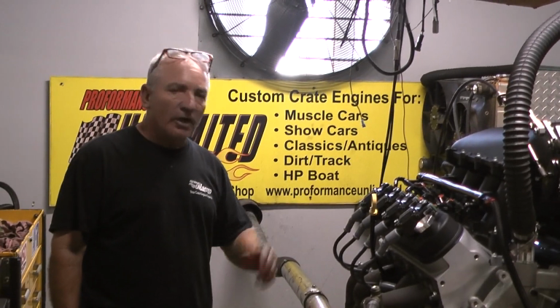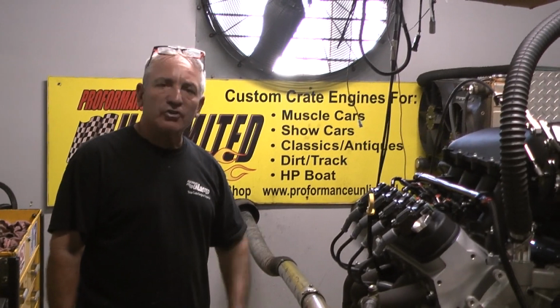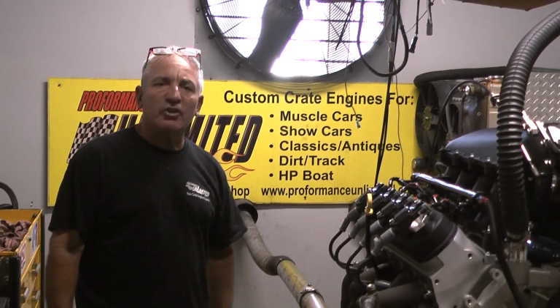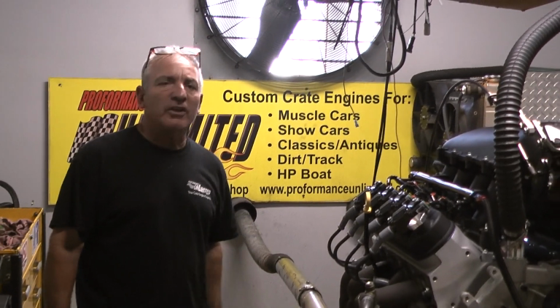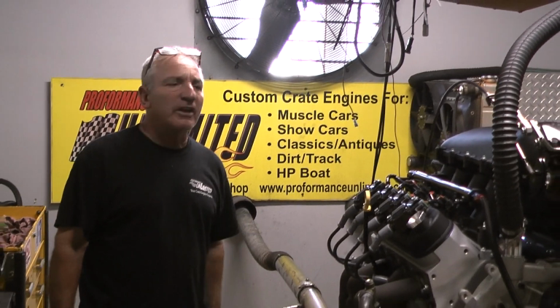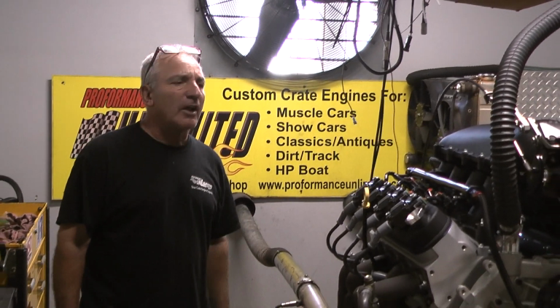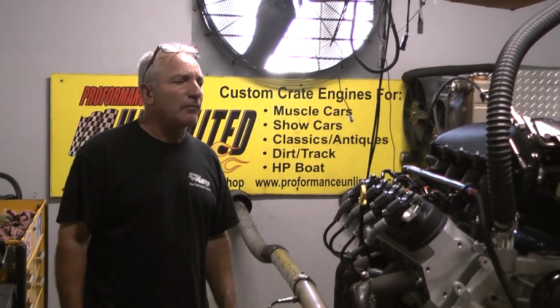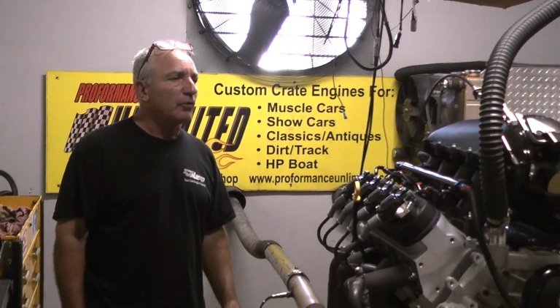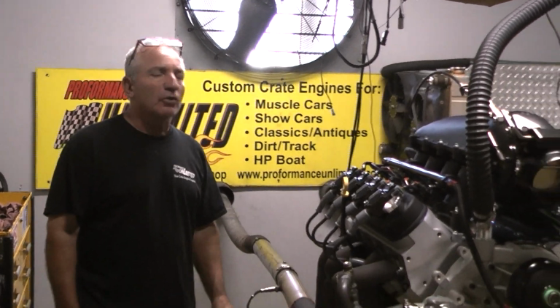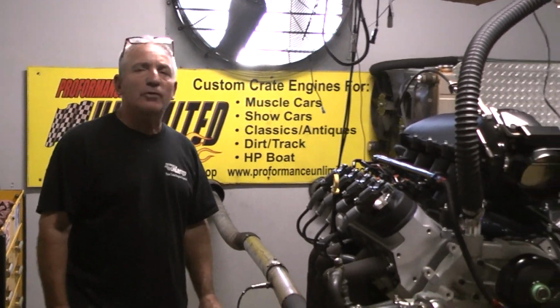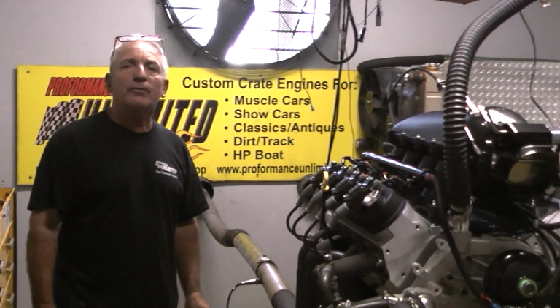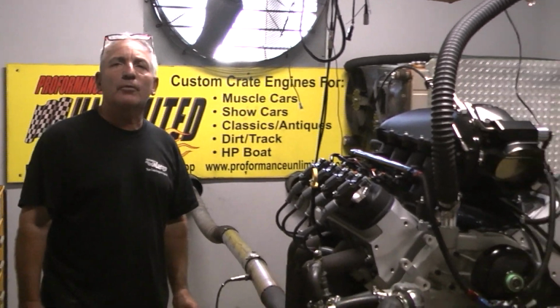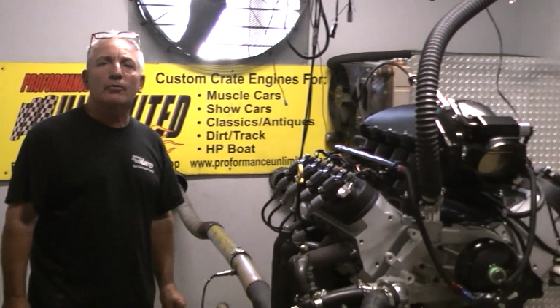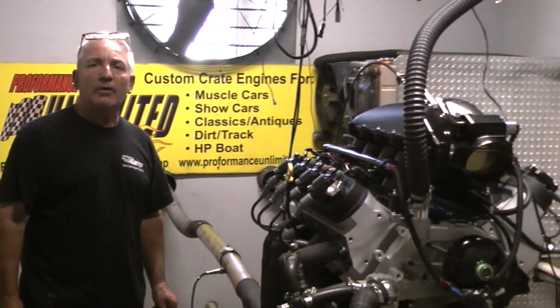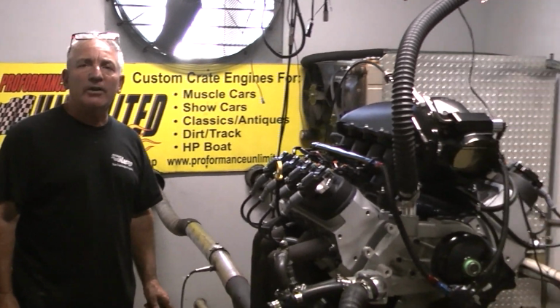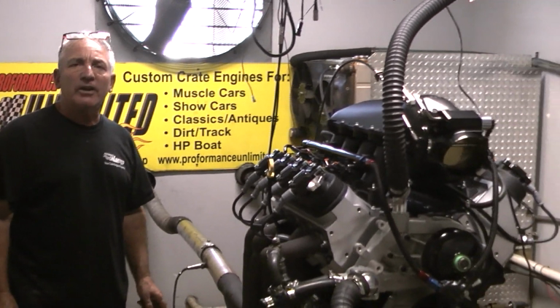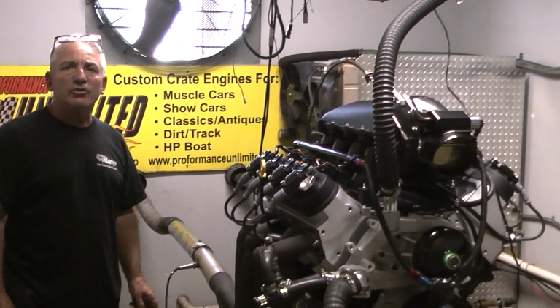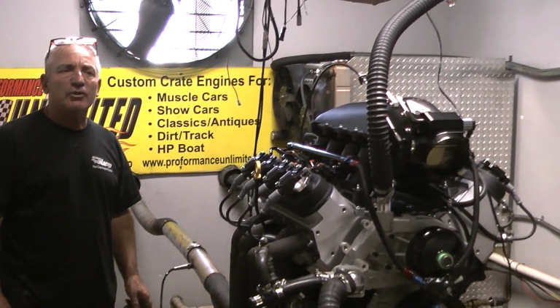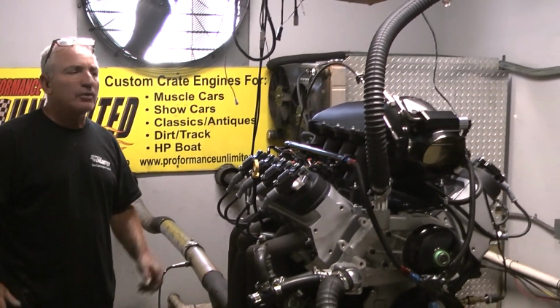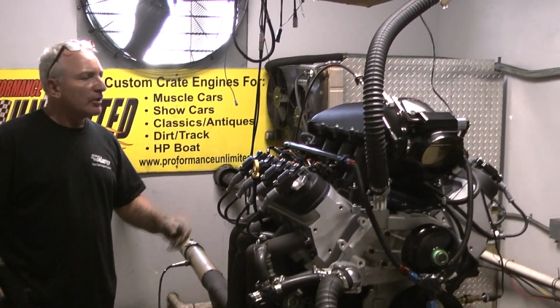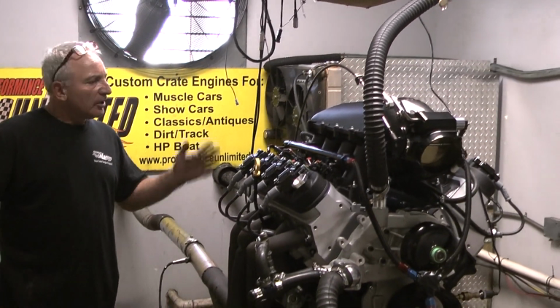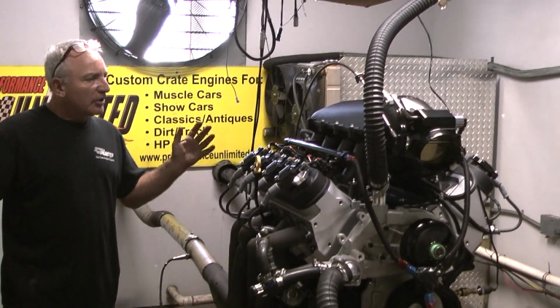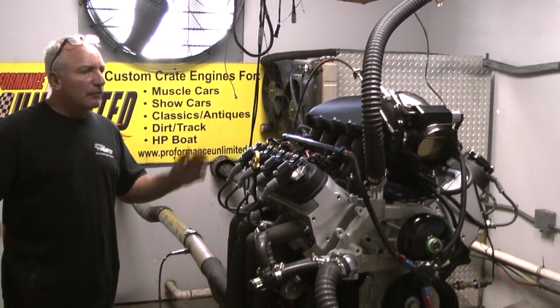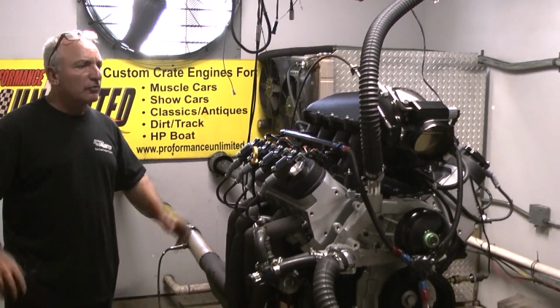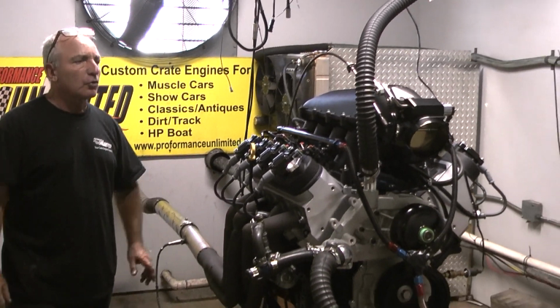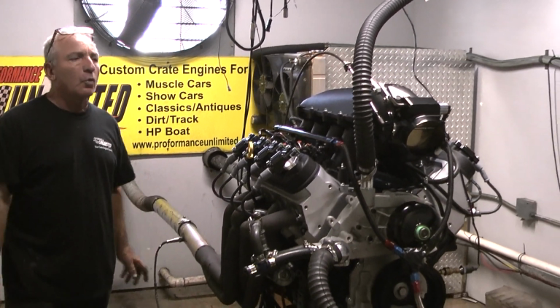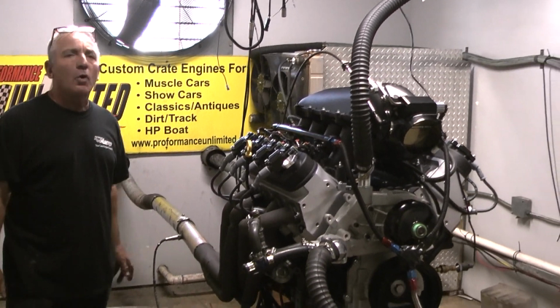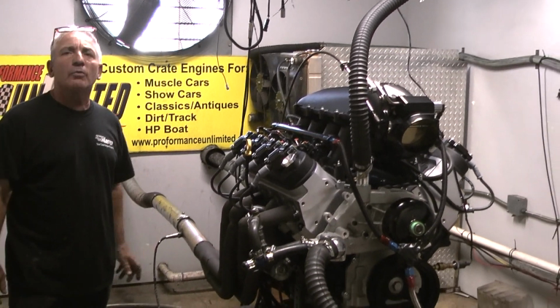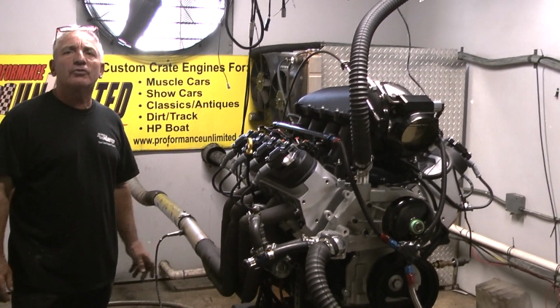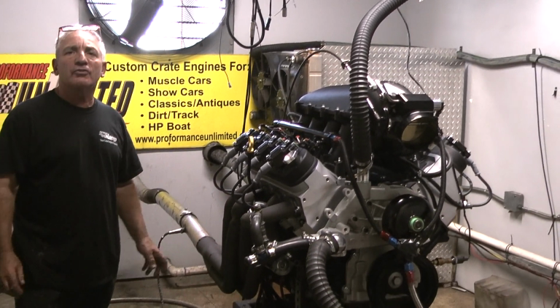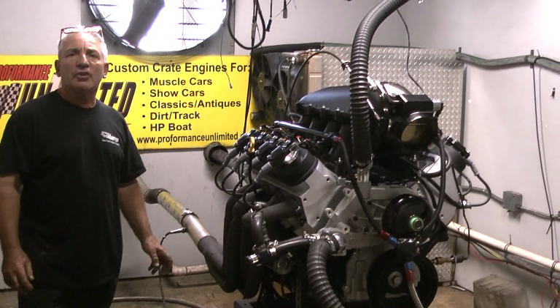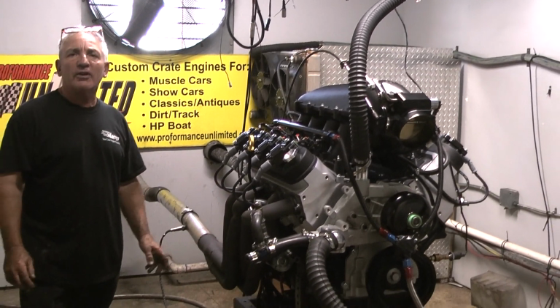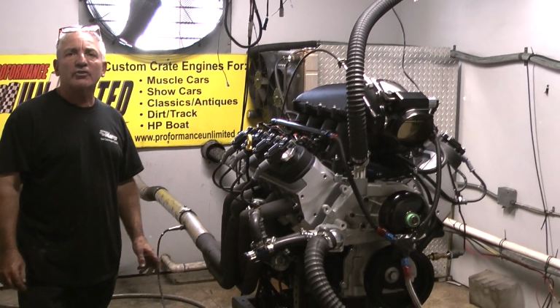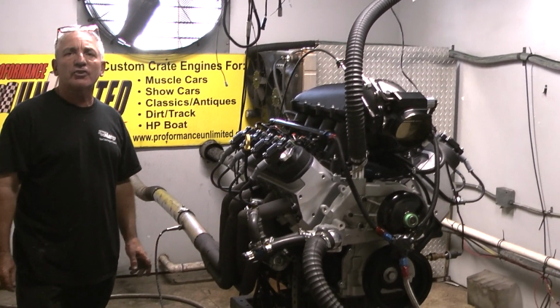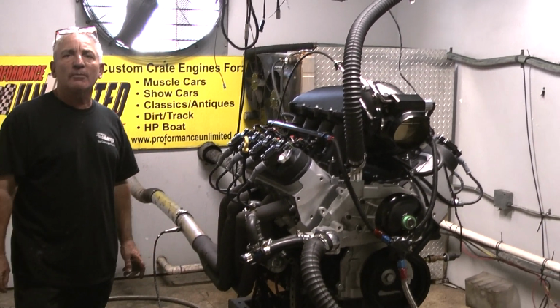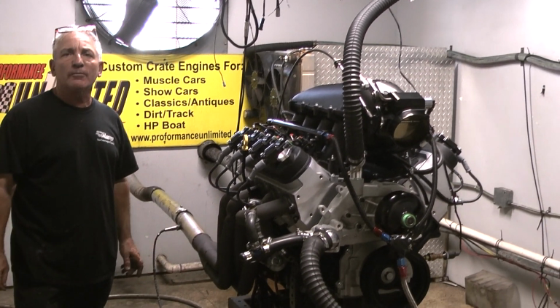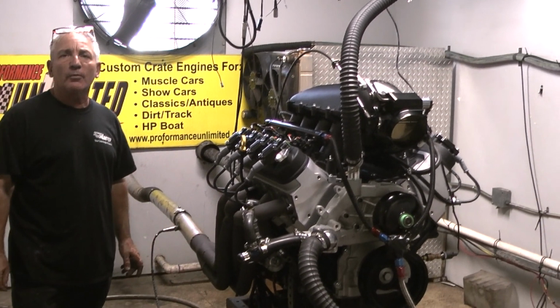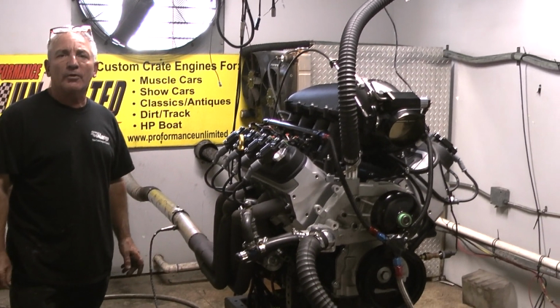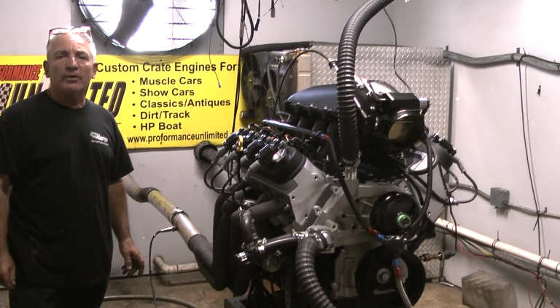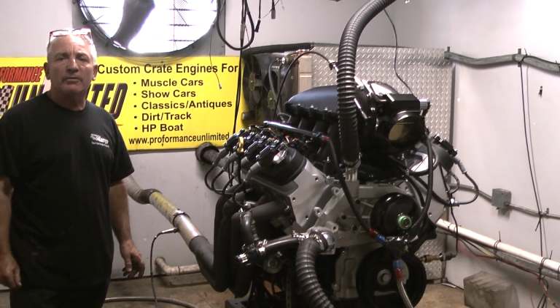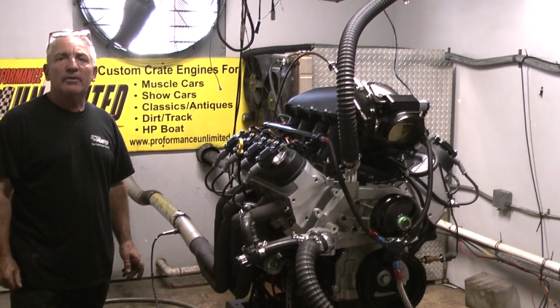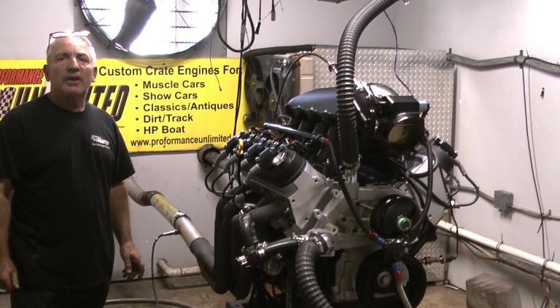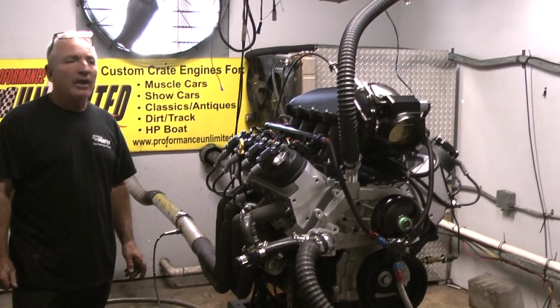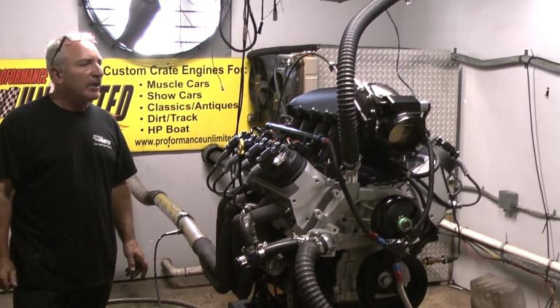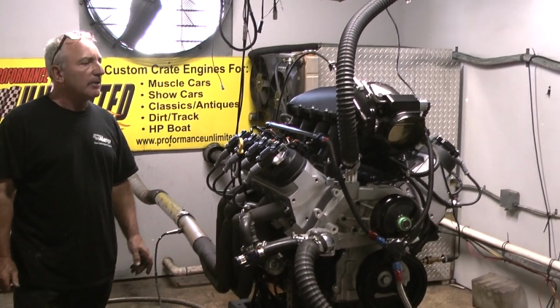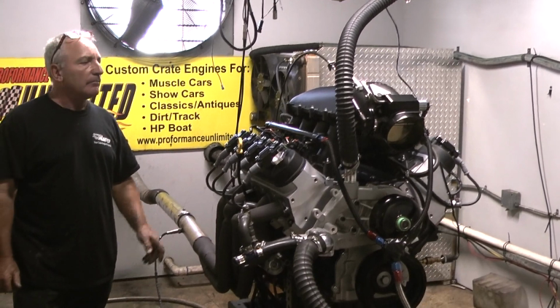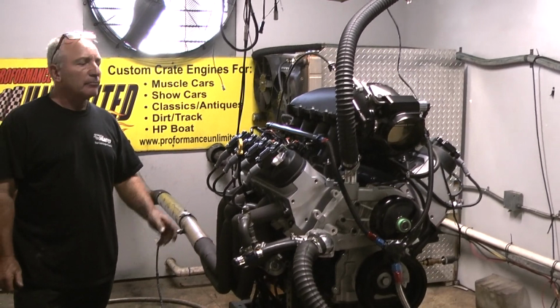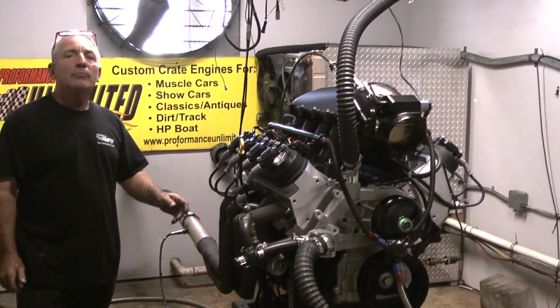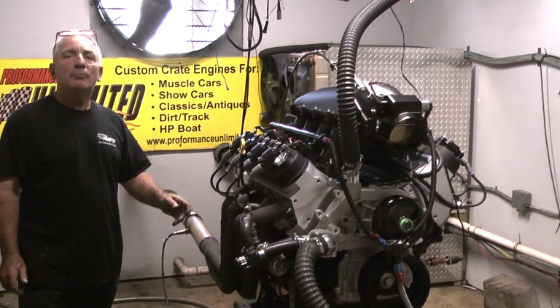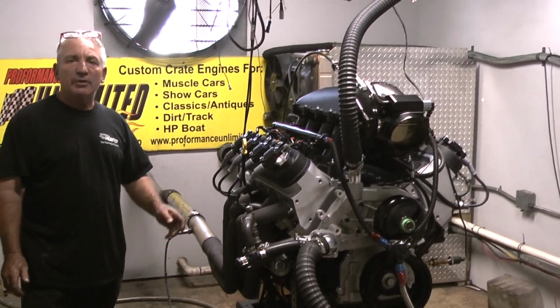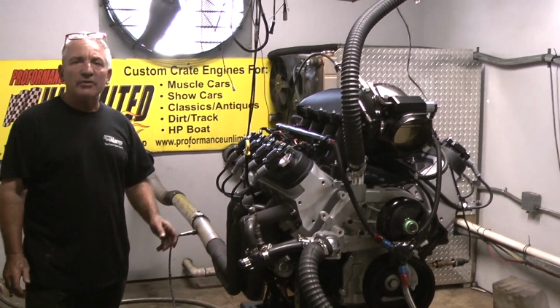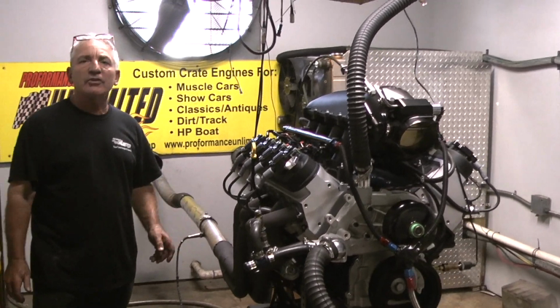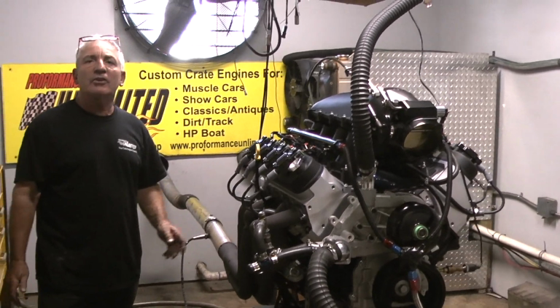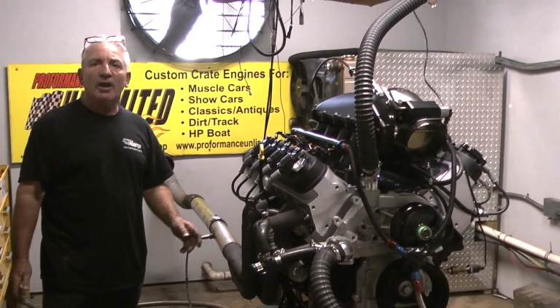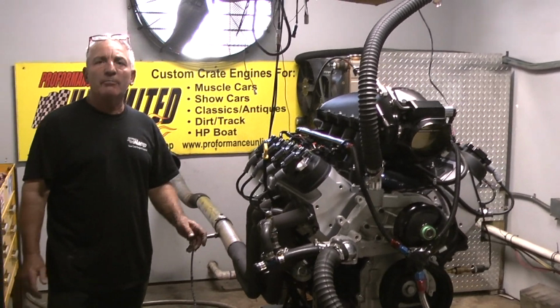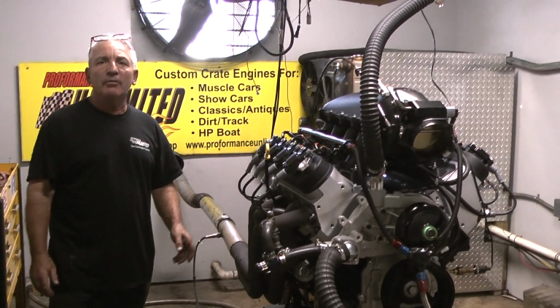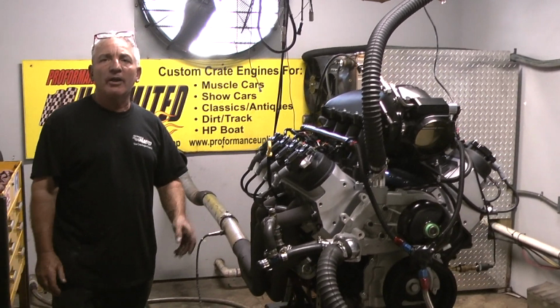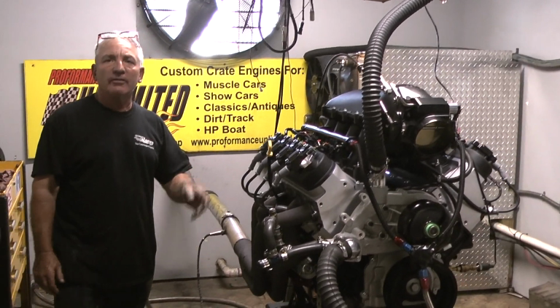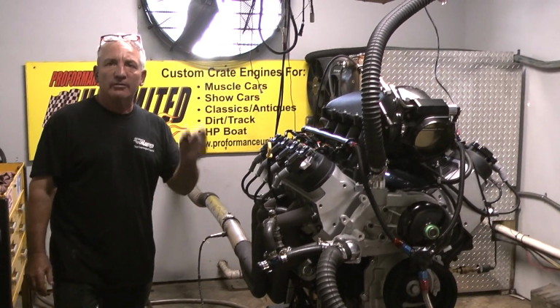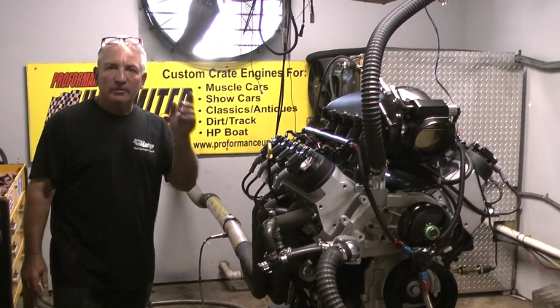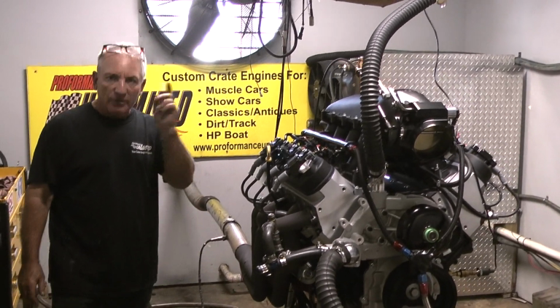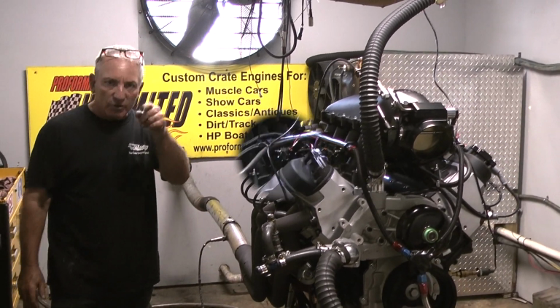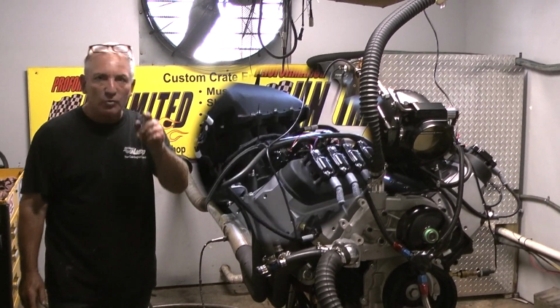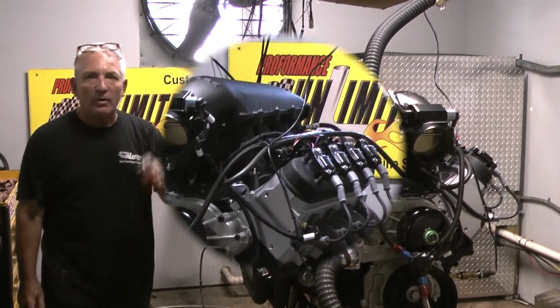Check it out. If you're looking for a great engine, give us a call — we'll design something for you. Peace and God bless. Enjoy.